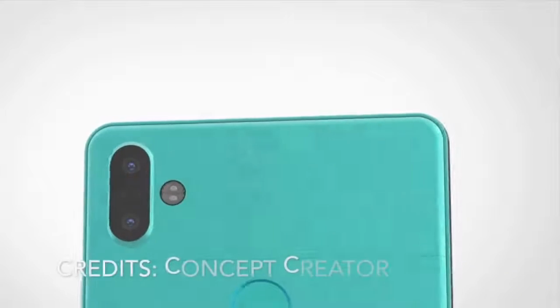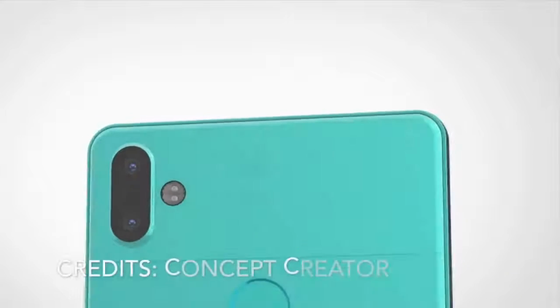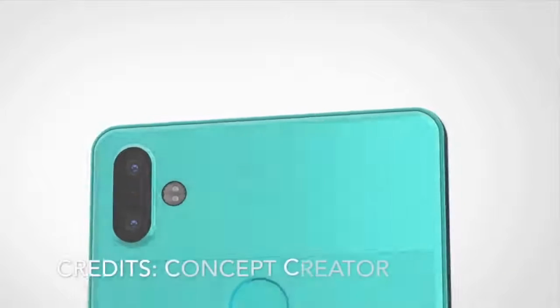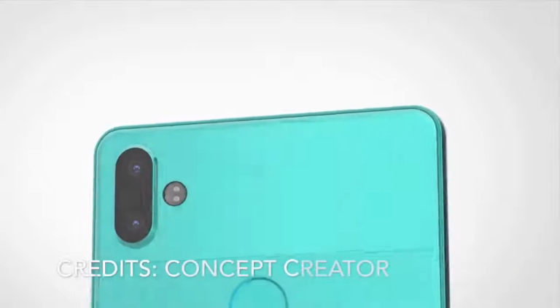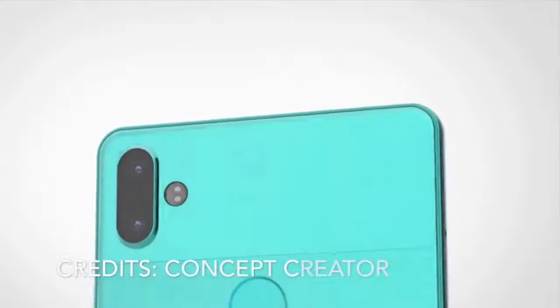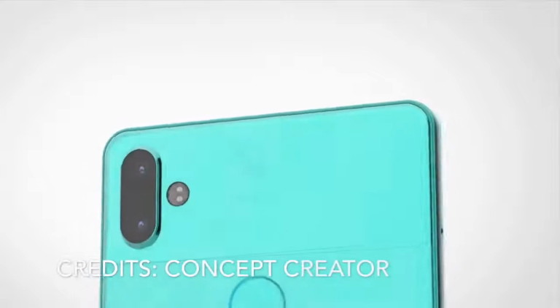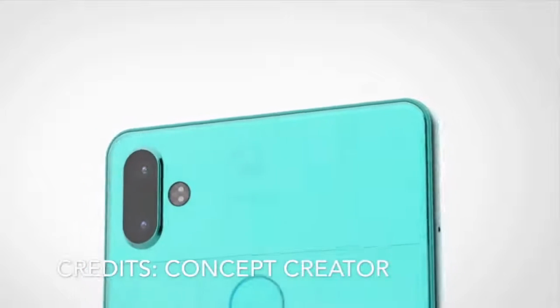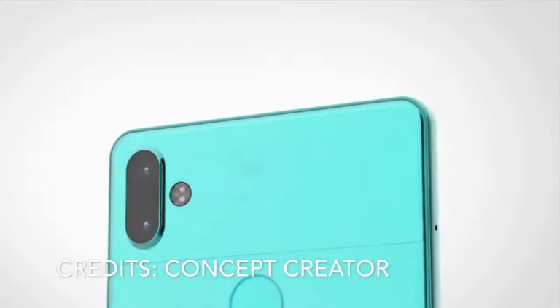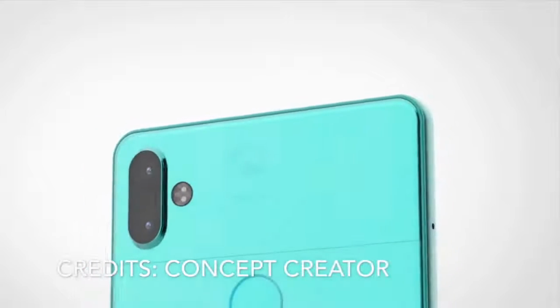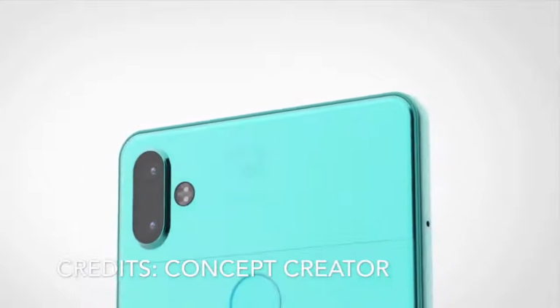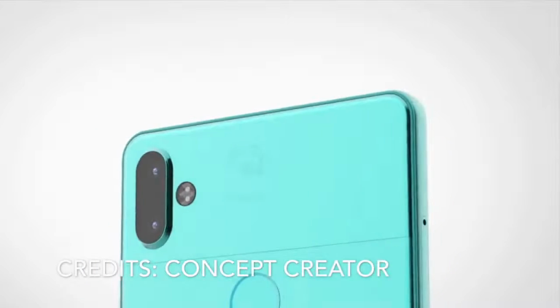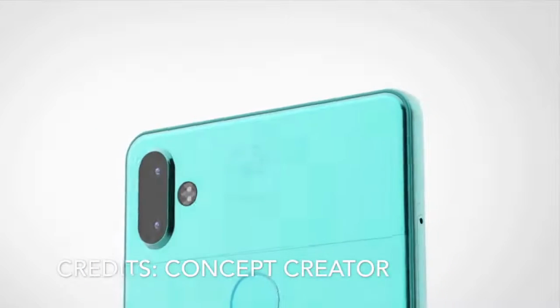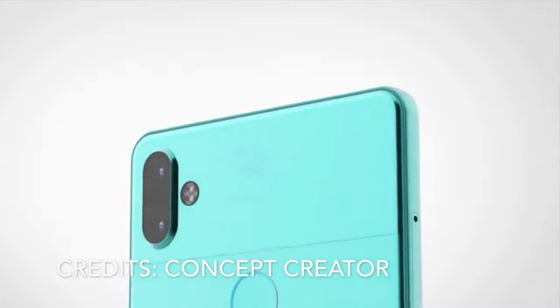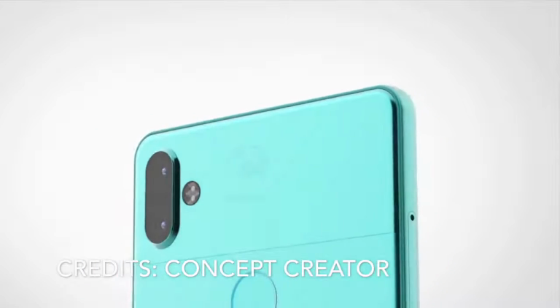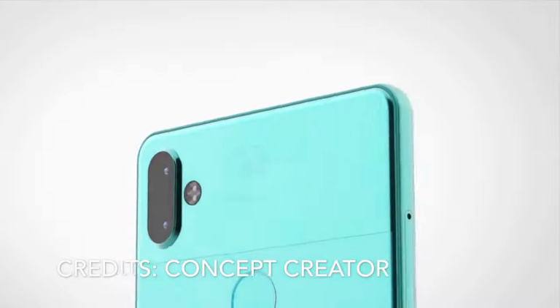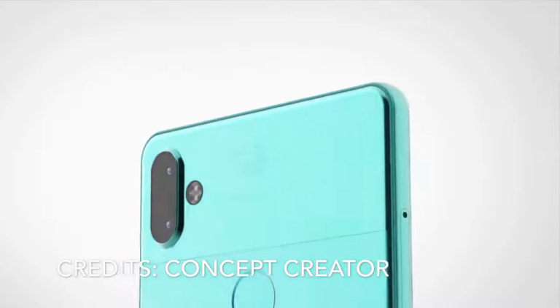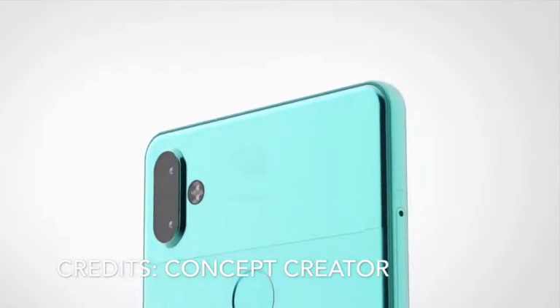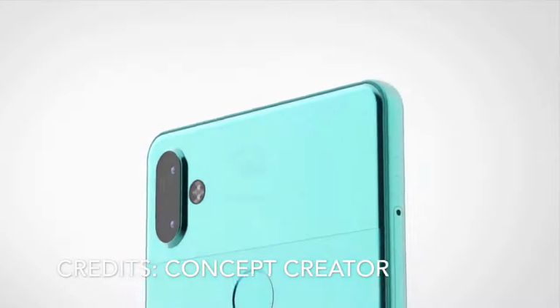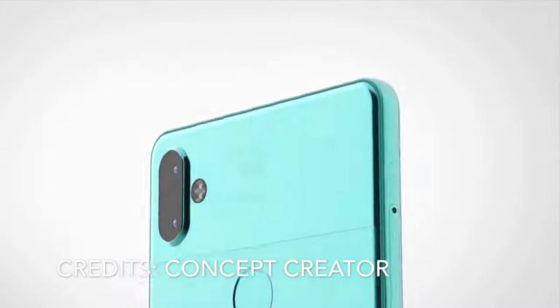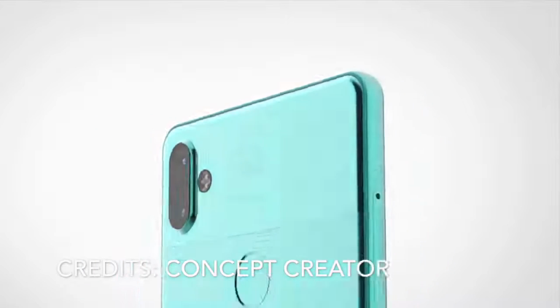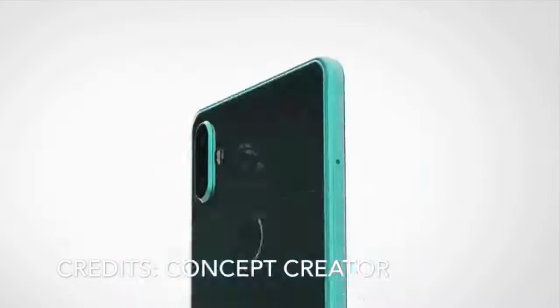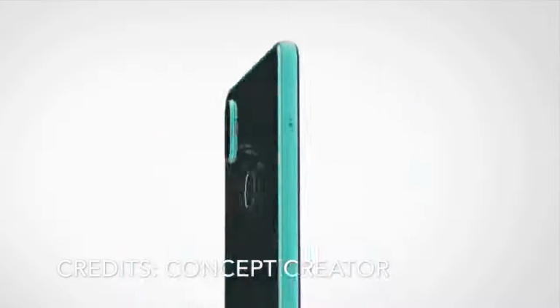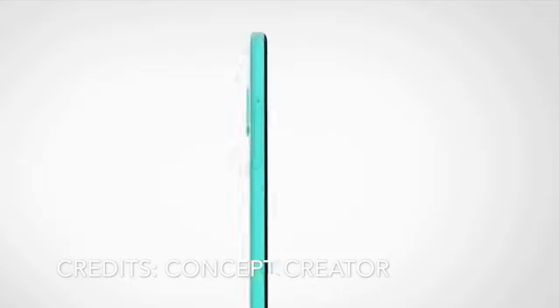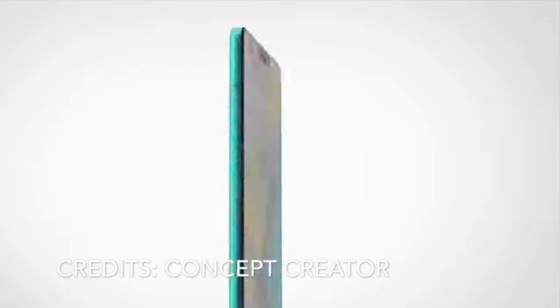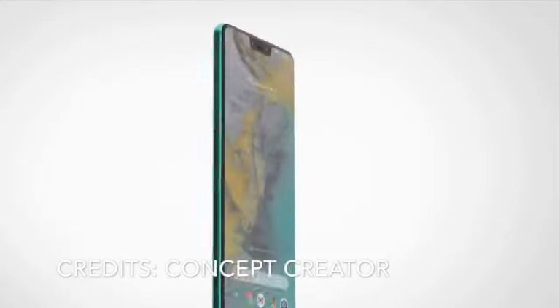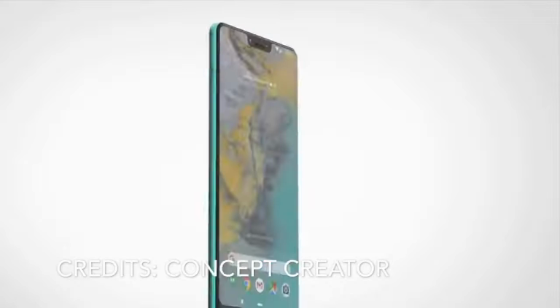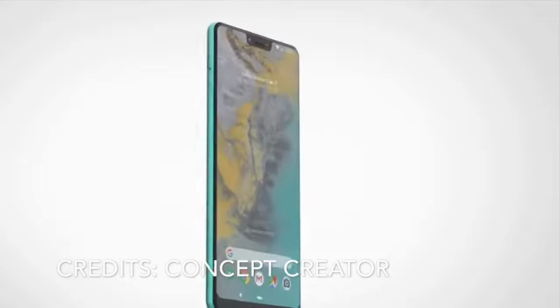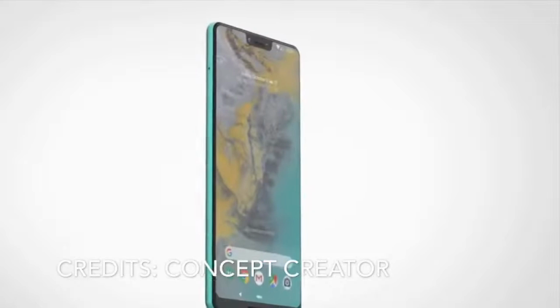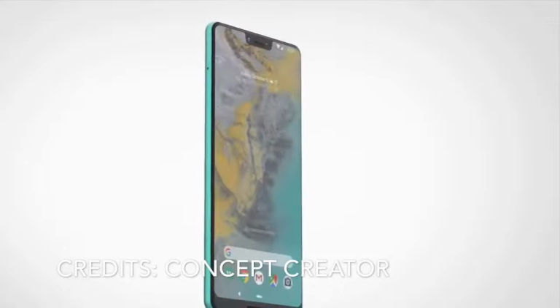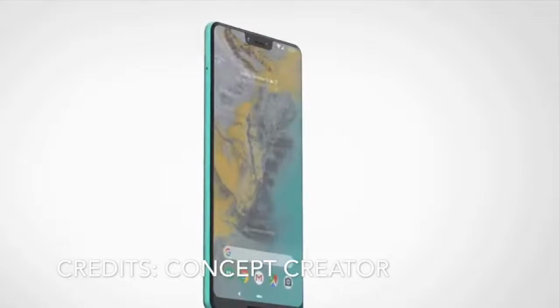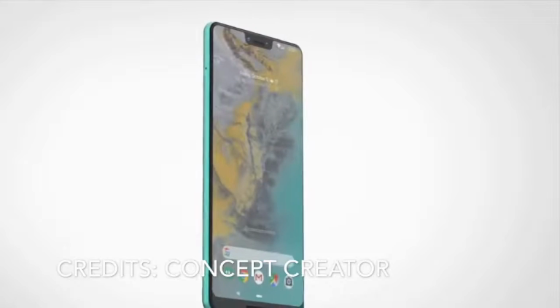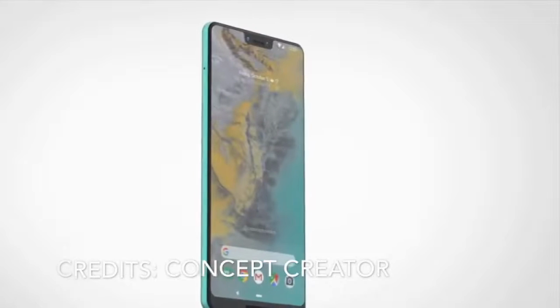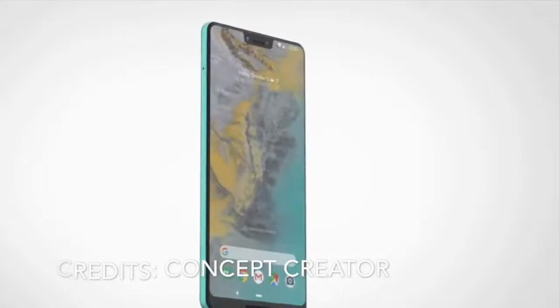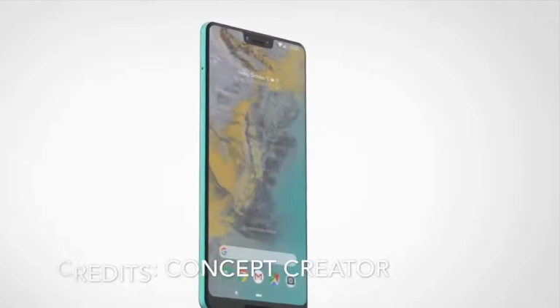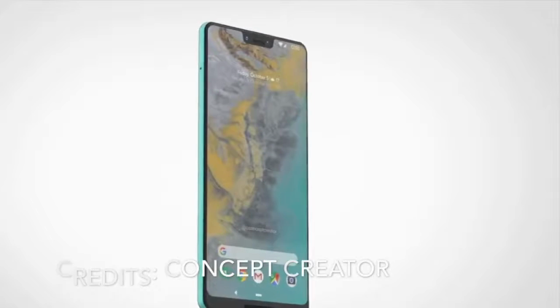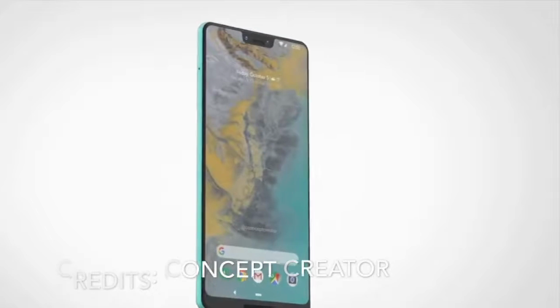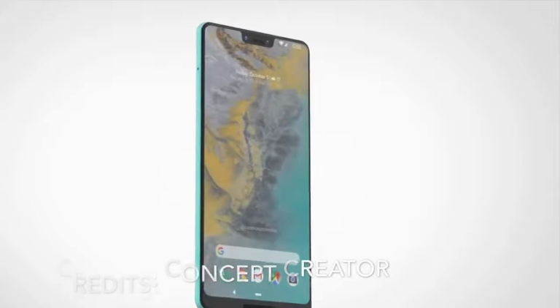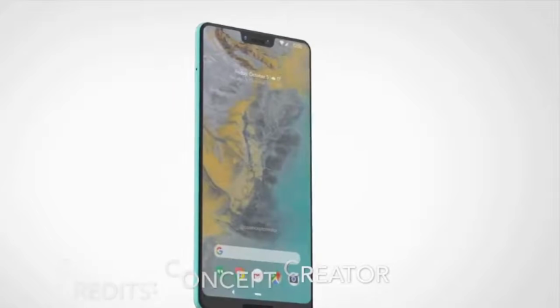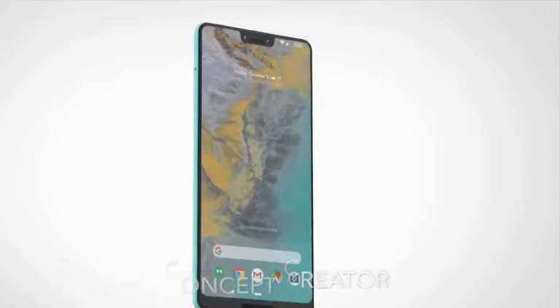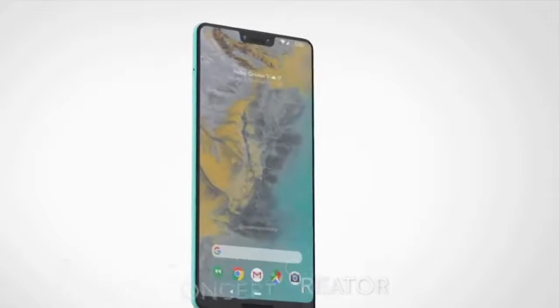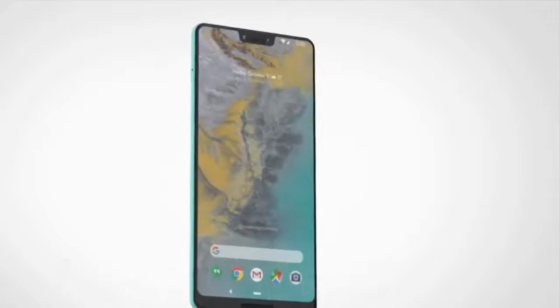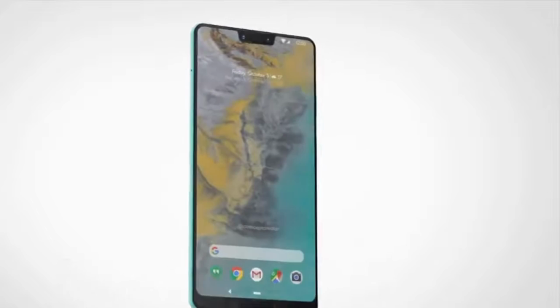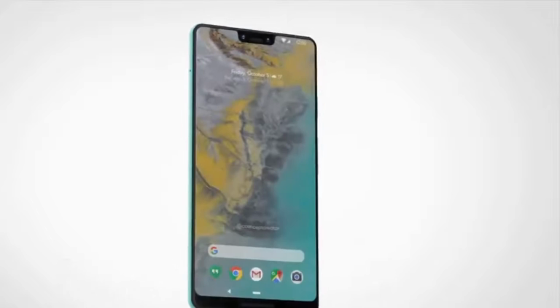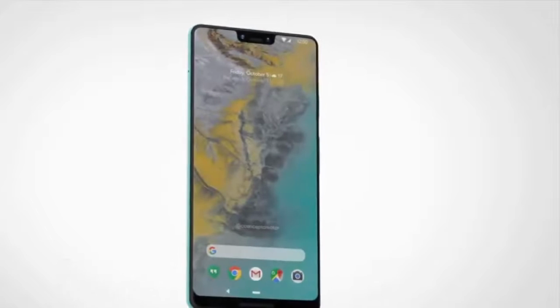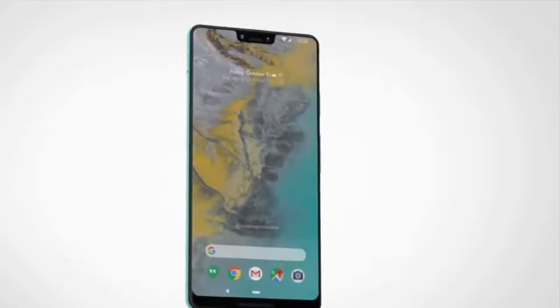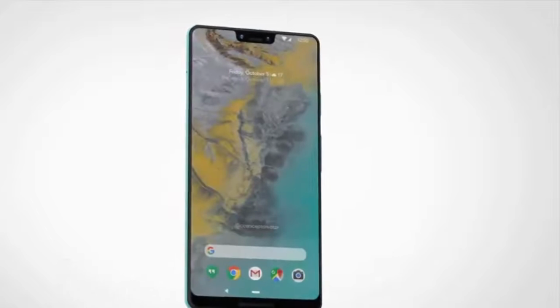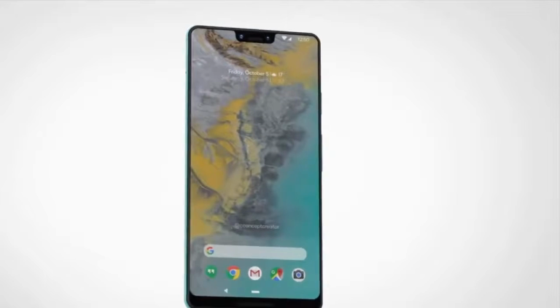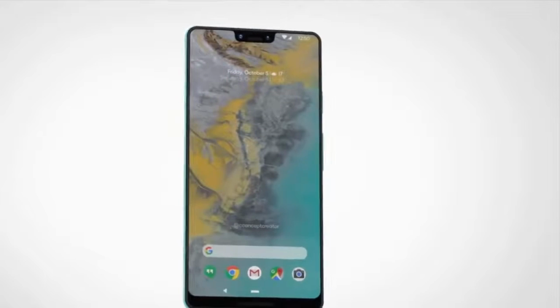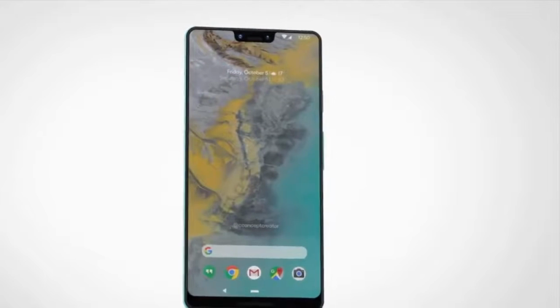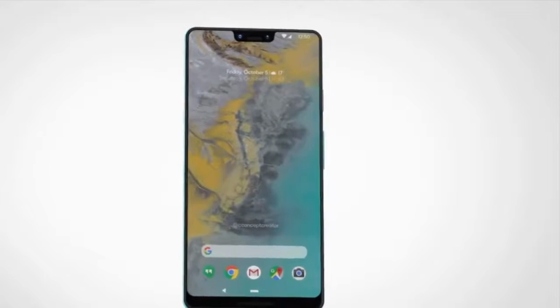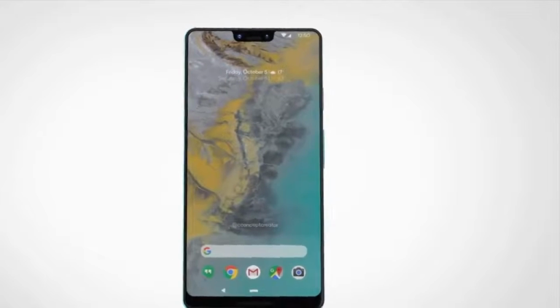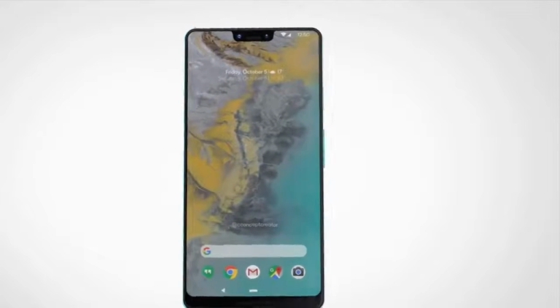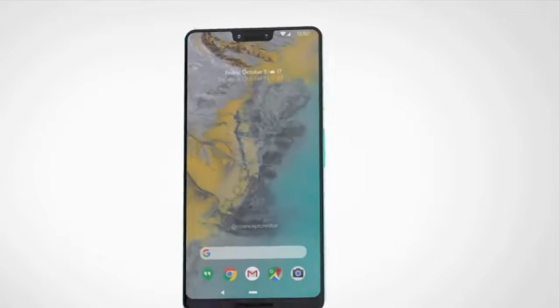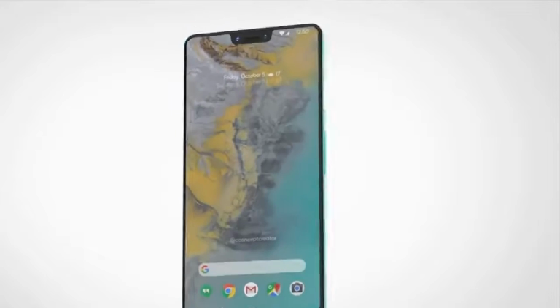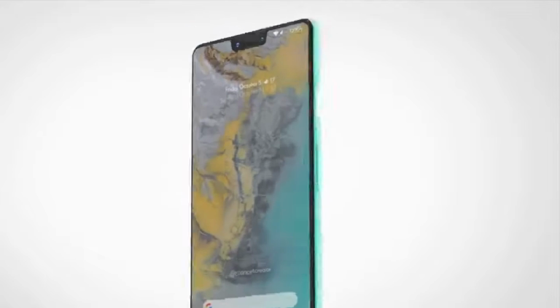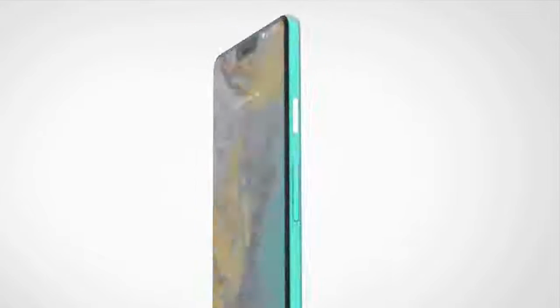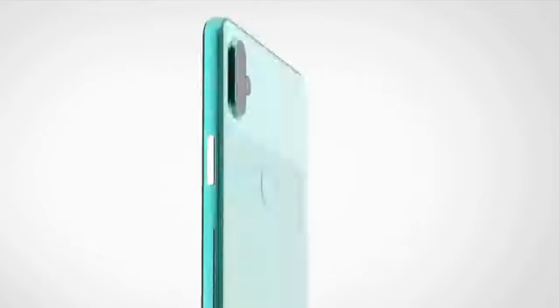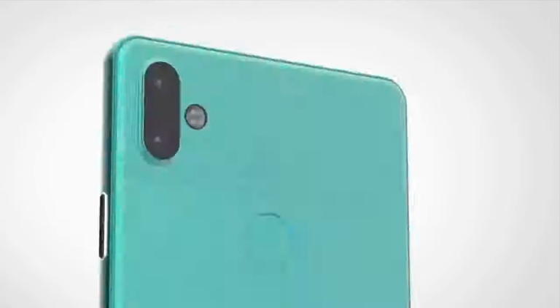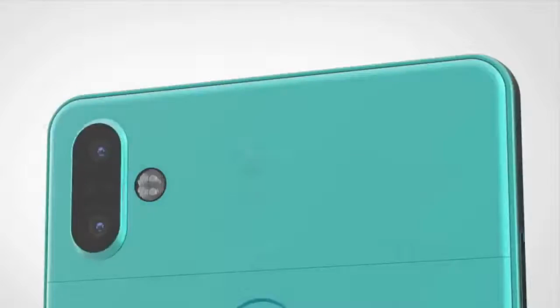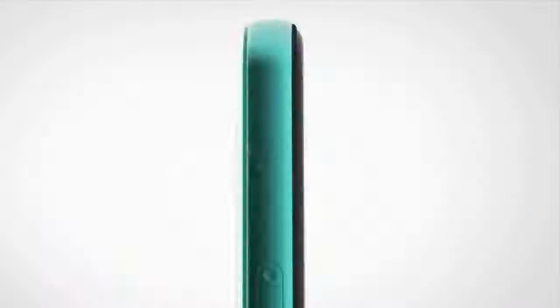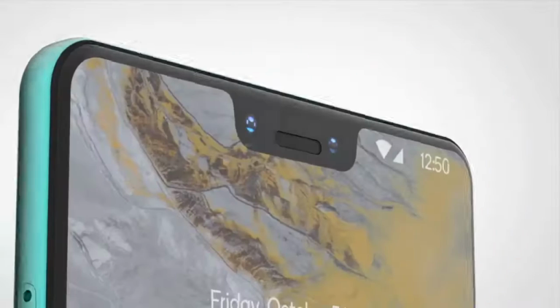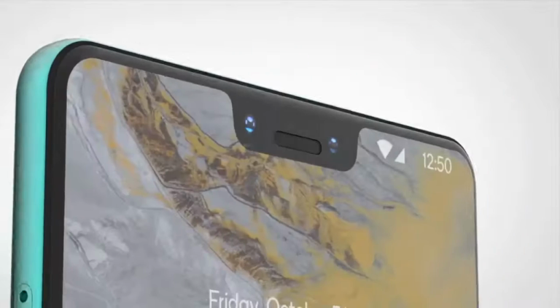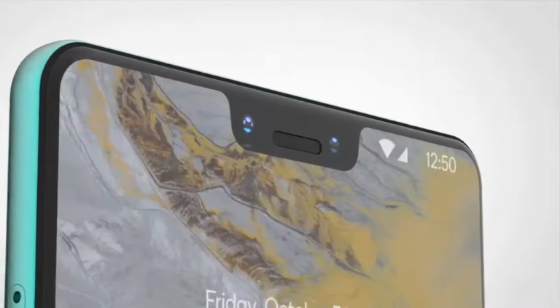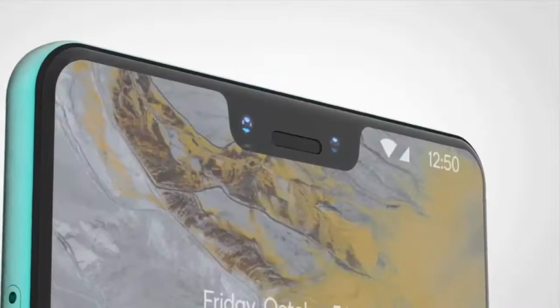Welcome back everybody to another video. Today I'm looking at the Google Pixel 3 and we'll be talking about the overall display for this amazing smartphone.